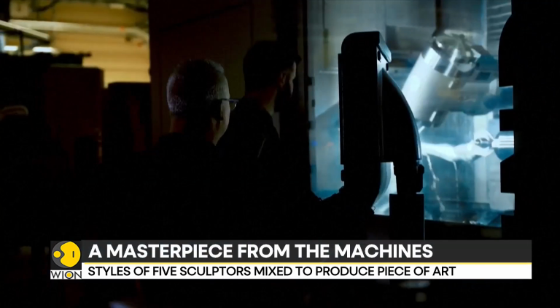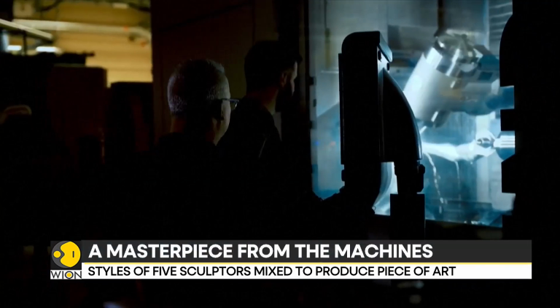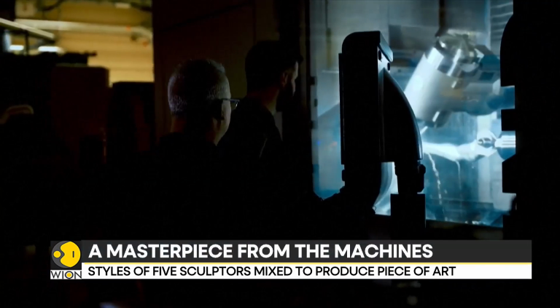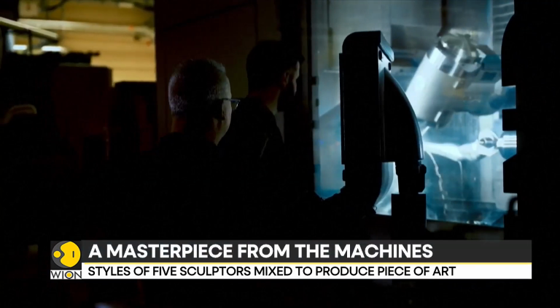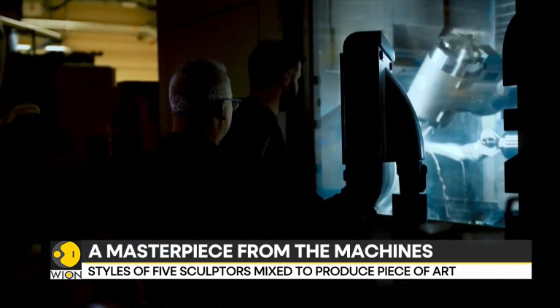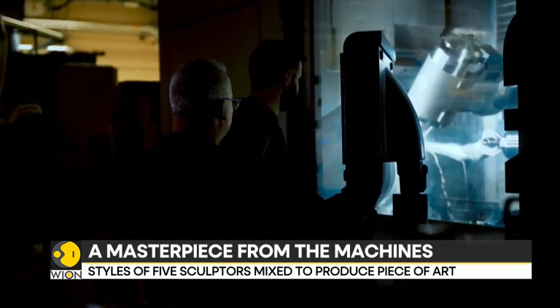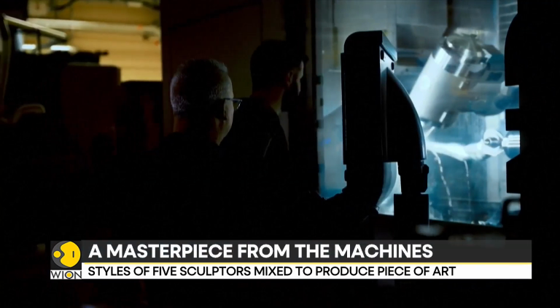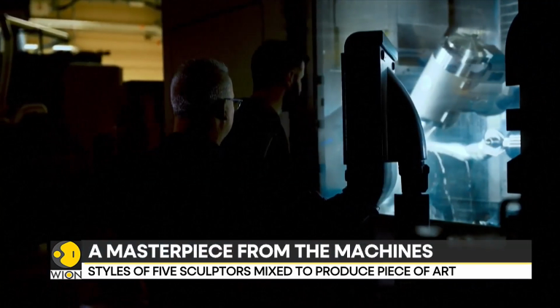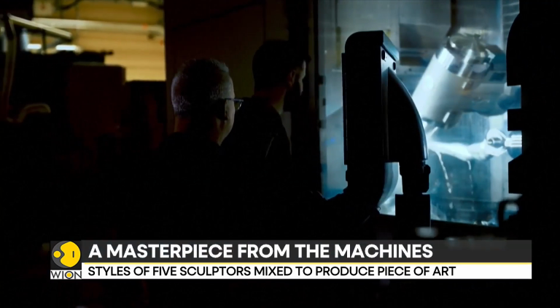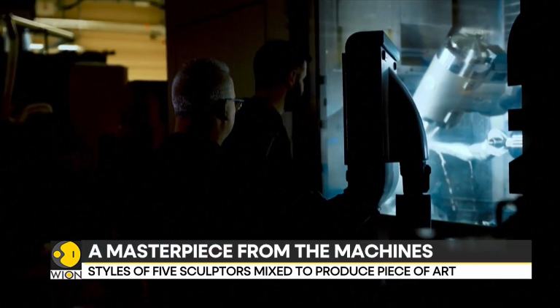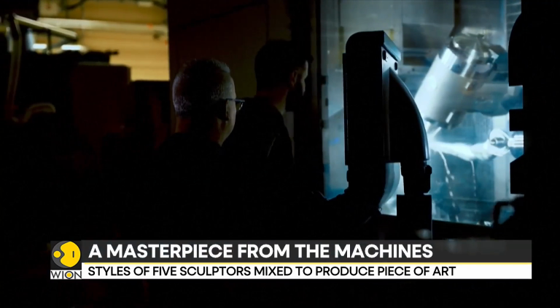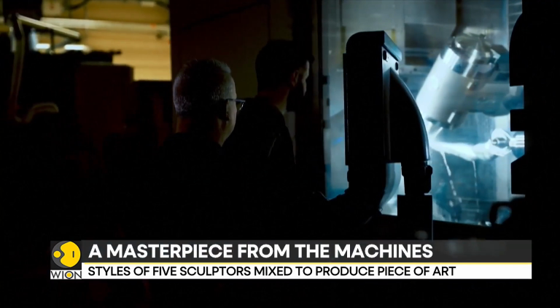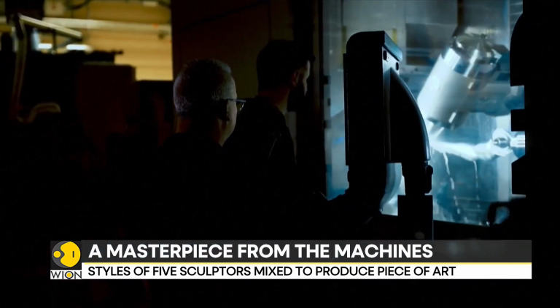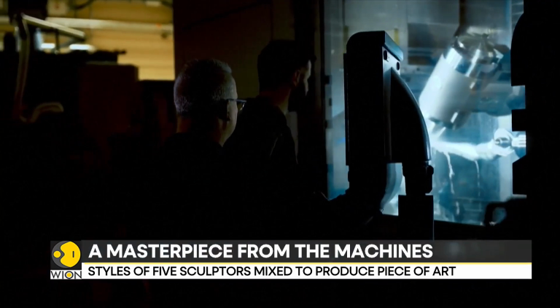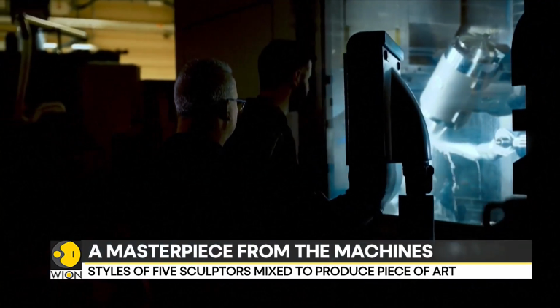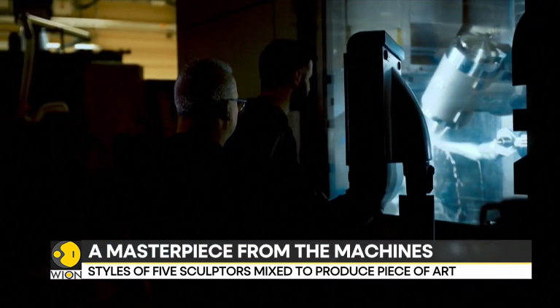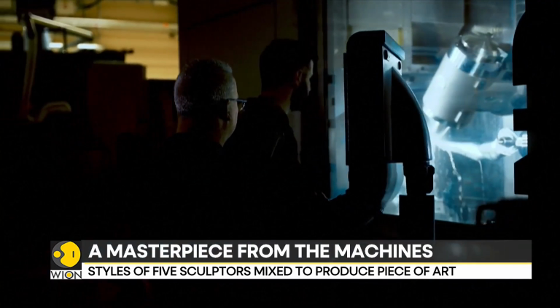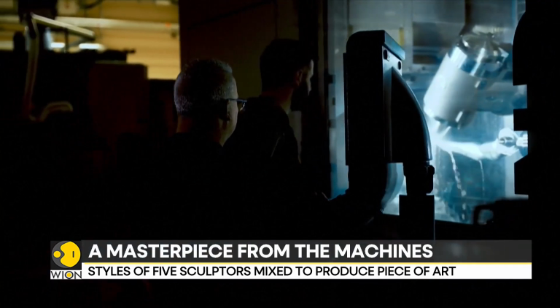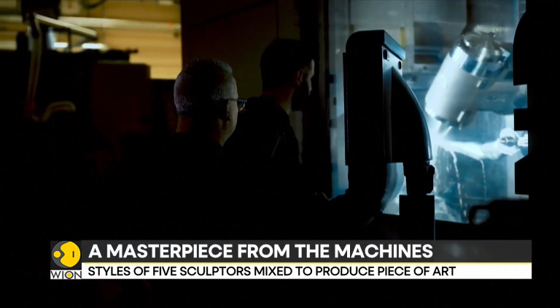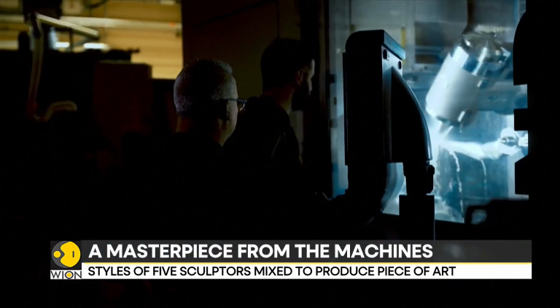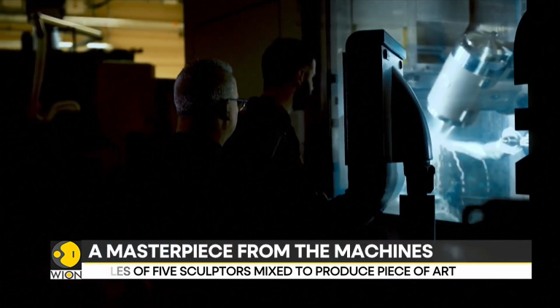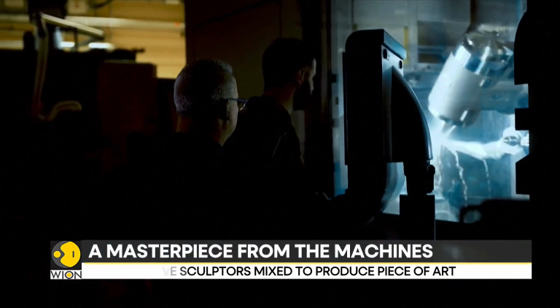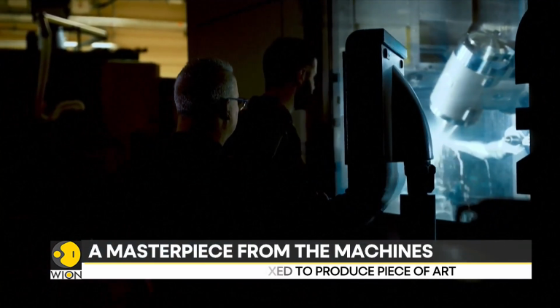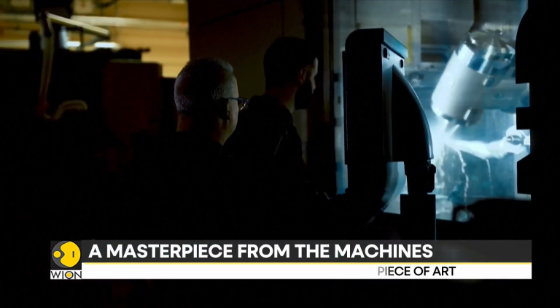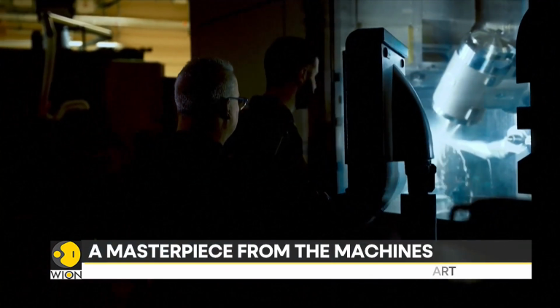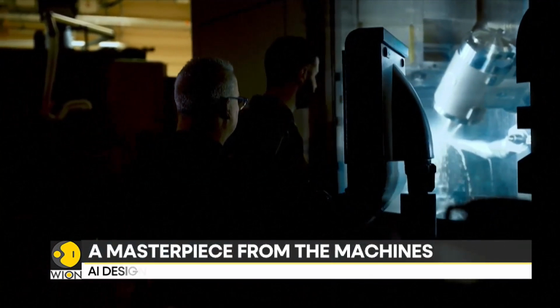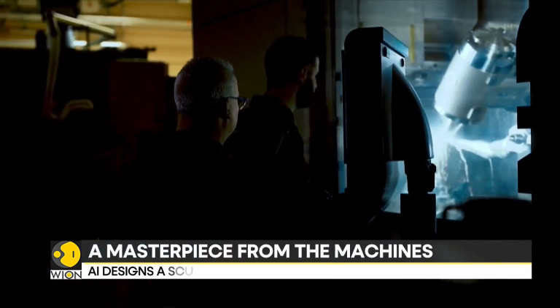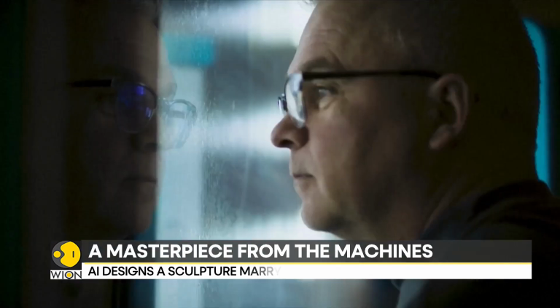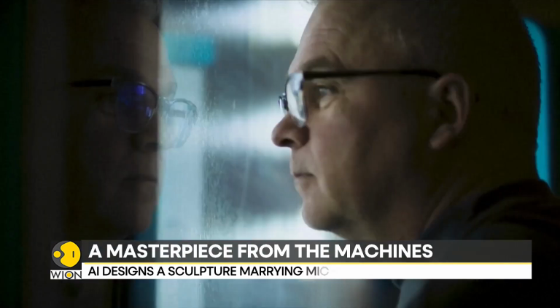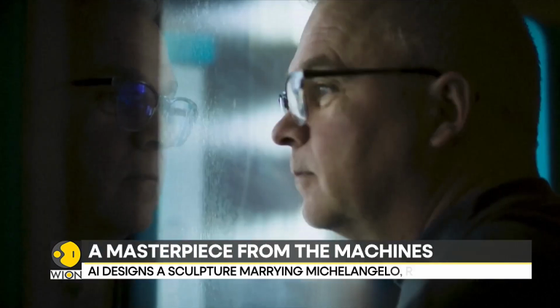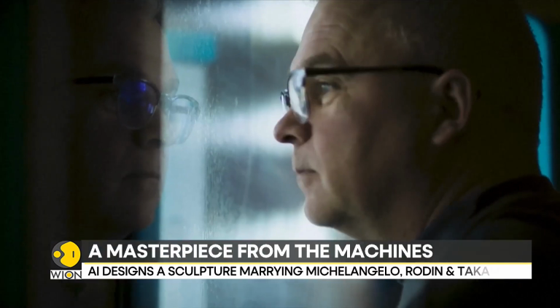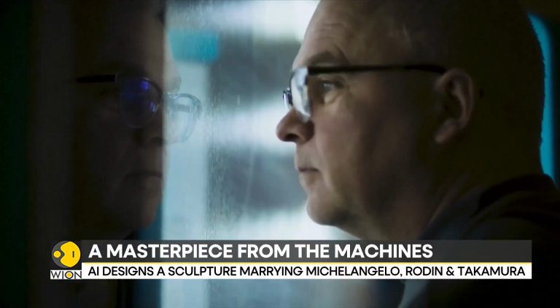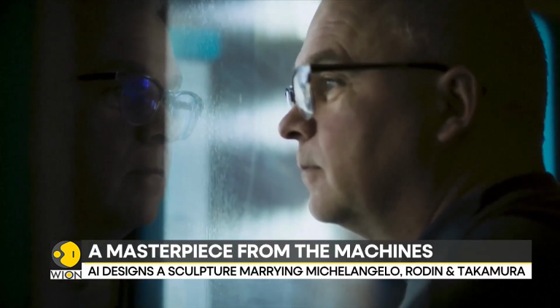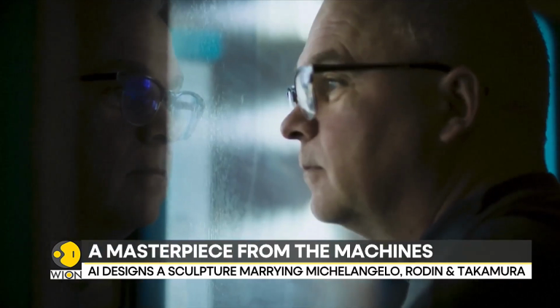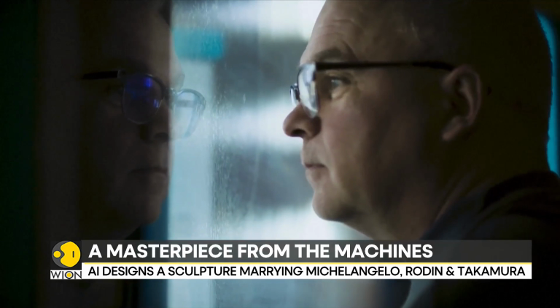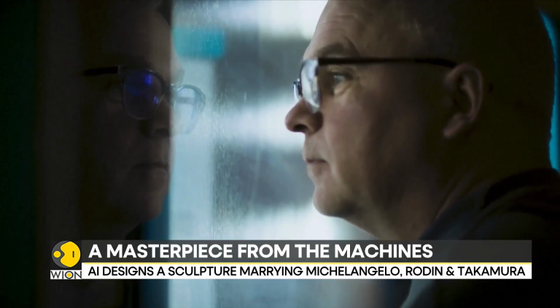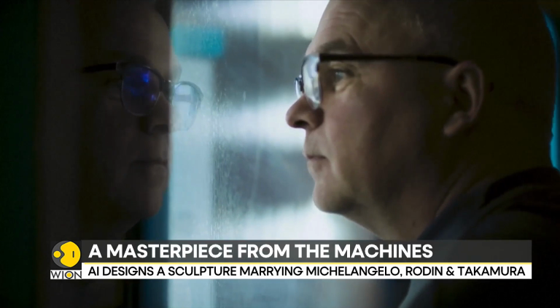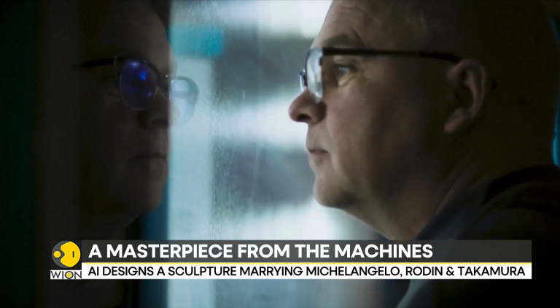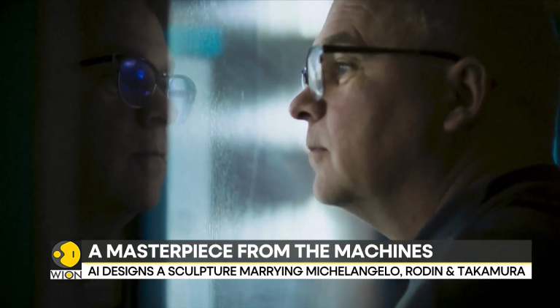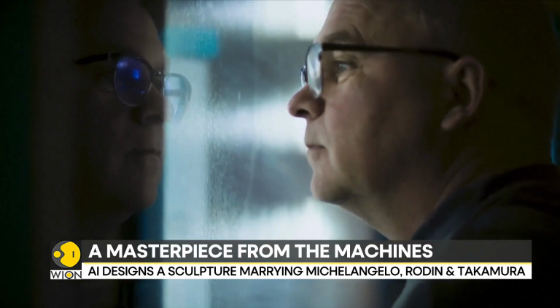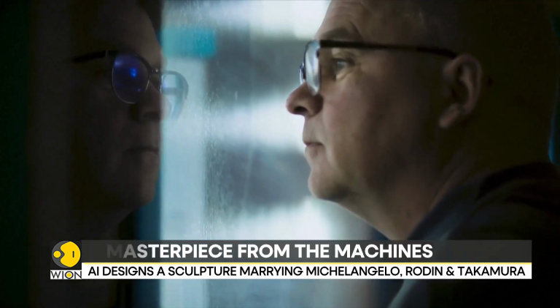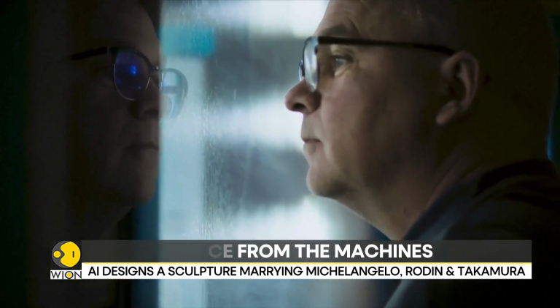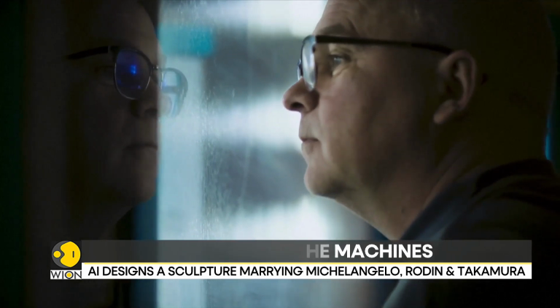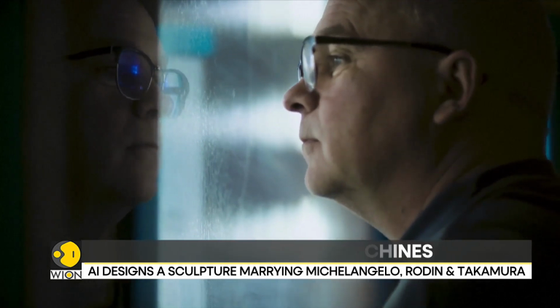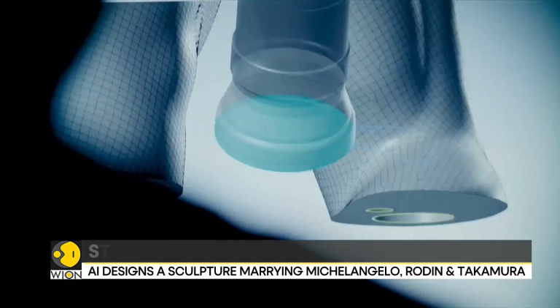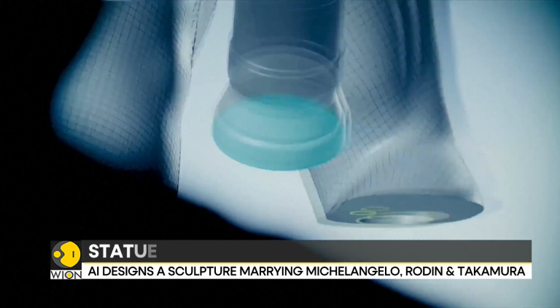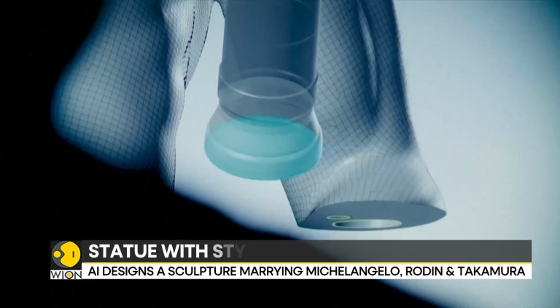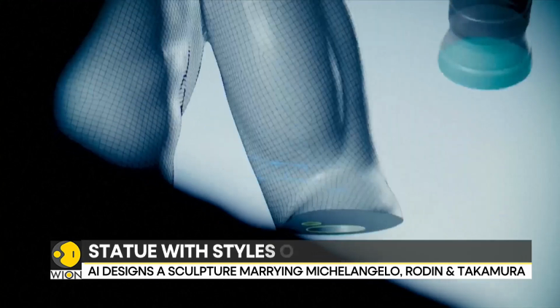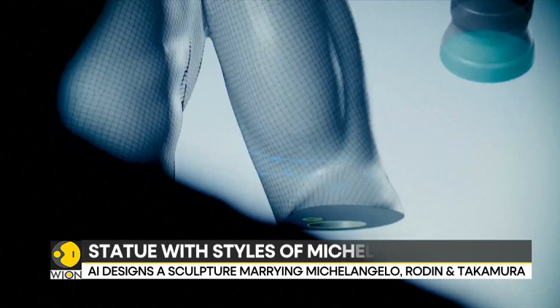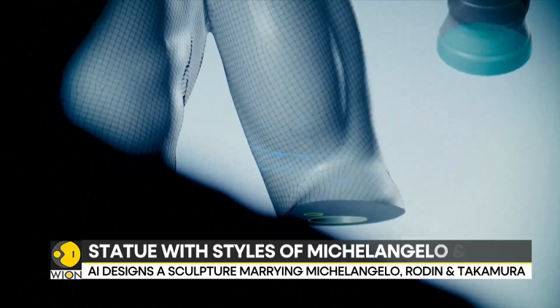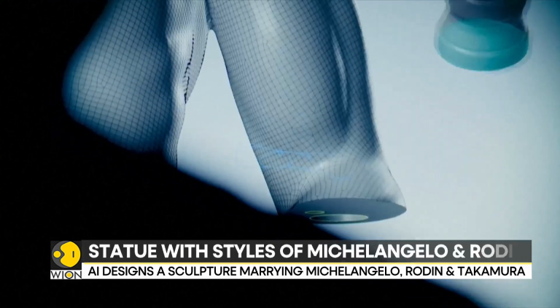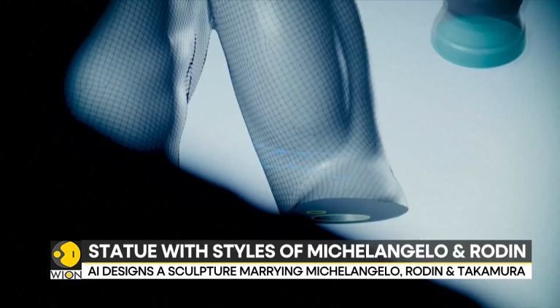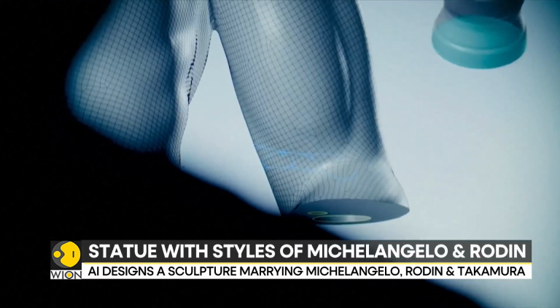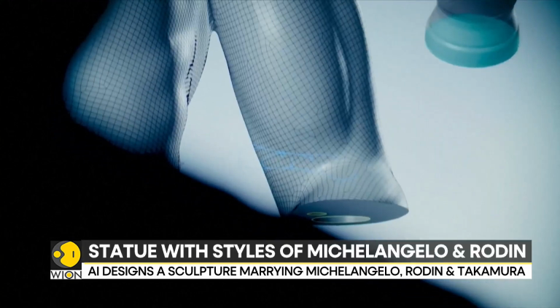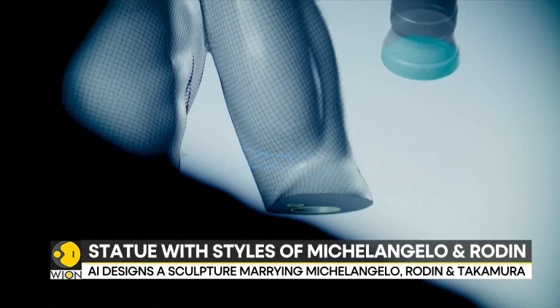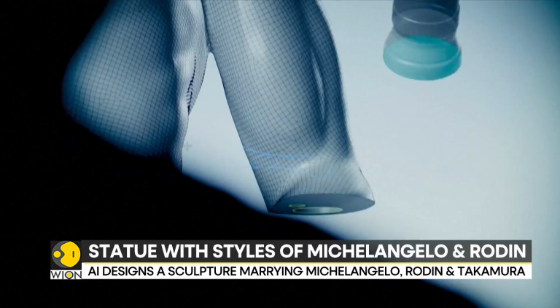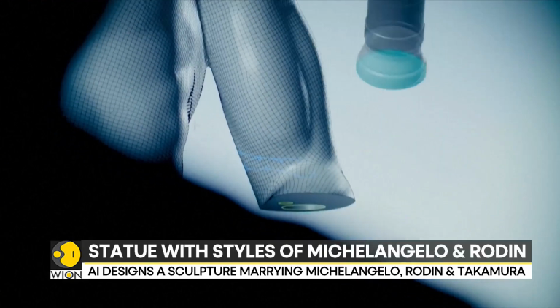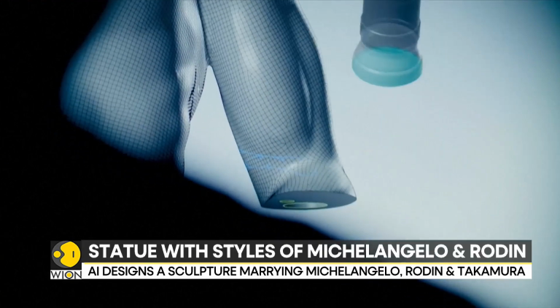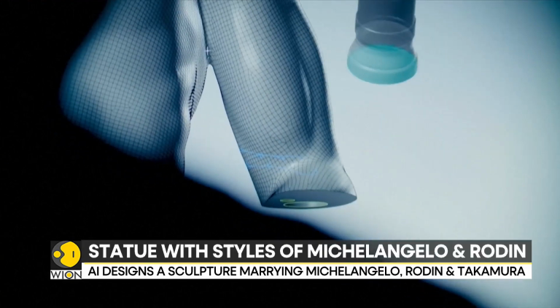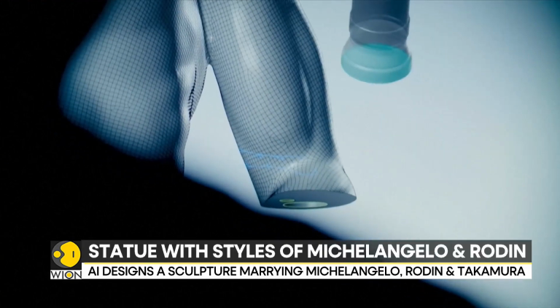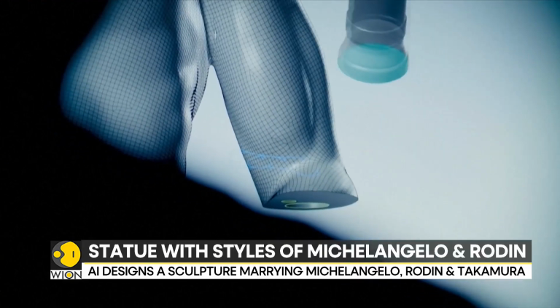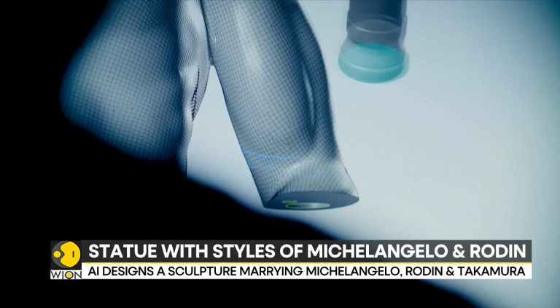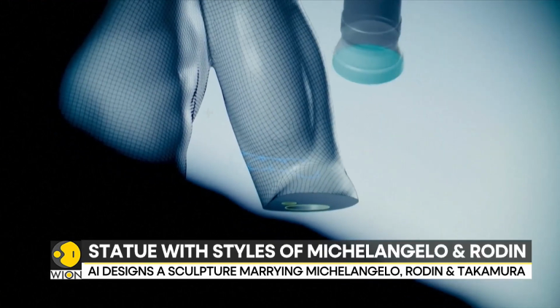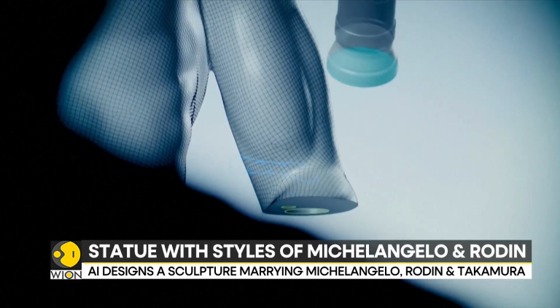The creators of this statue also ran digital simulations of the manufacturing process and refined them to reduce the amount of steel that was used.